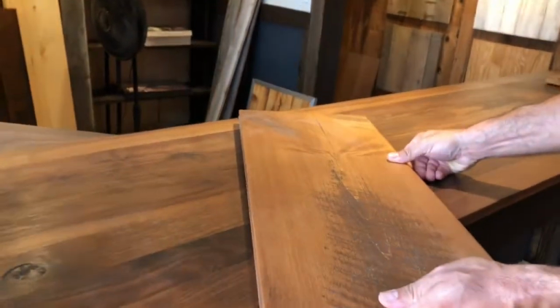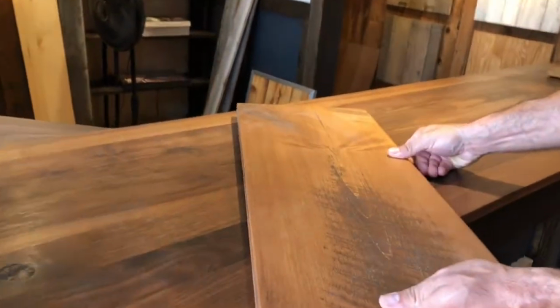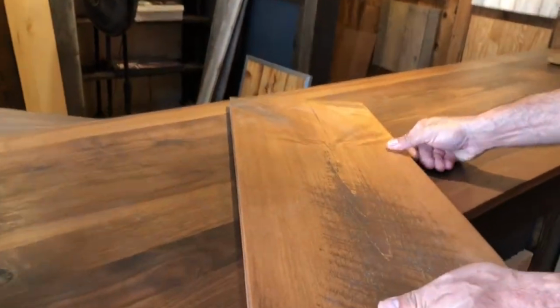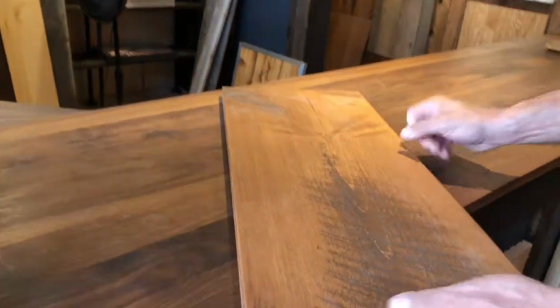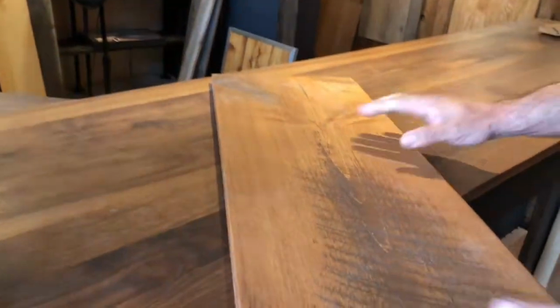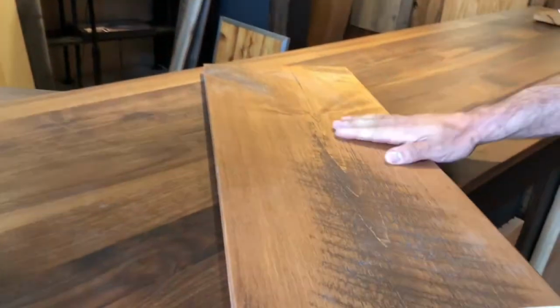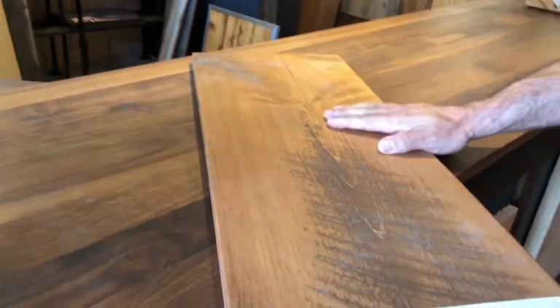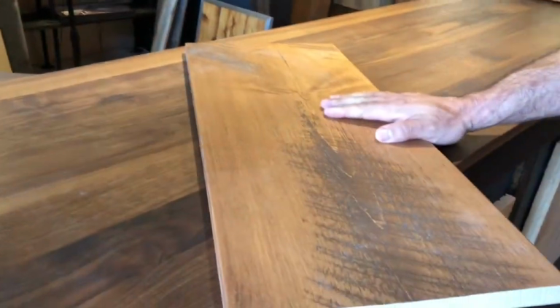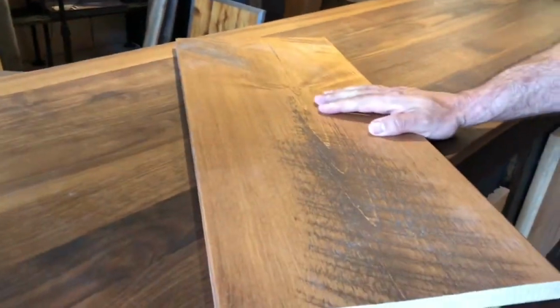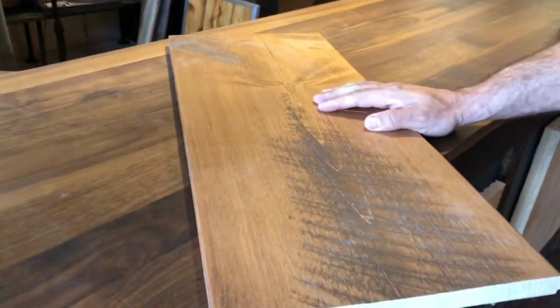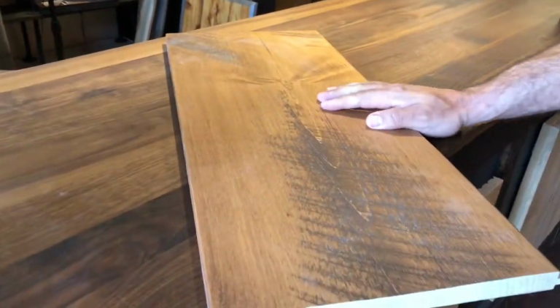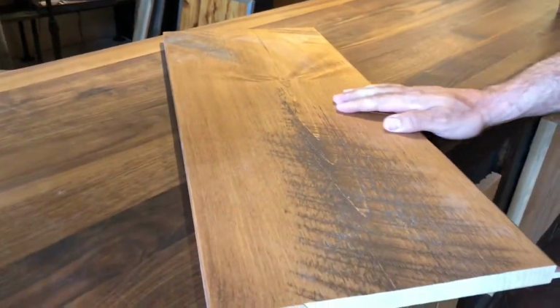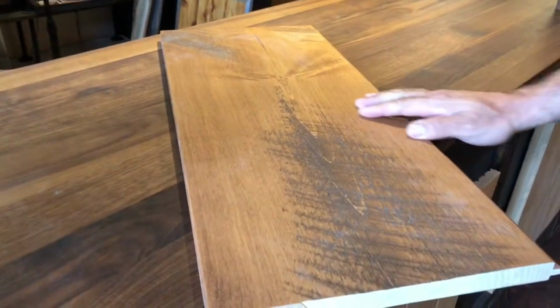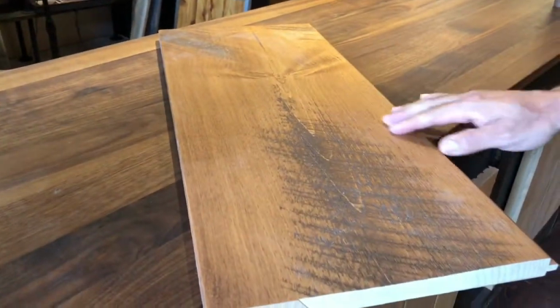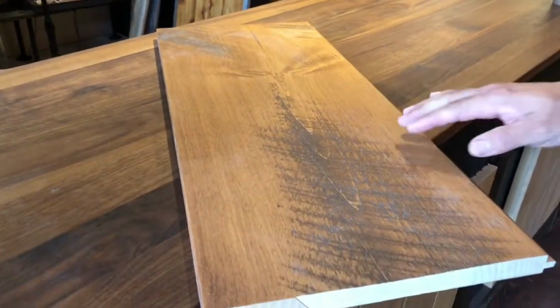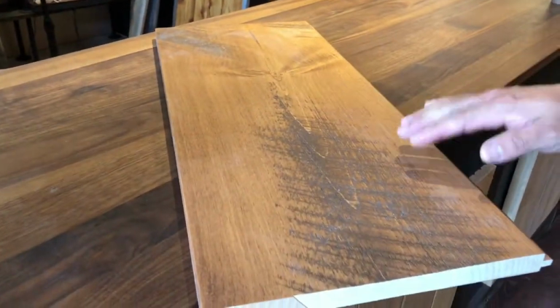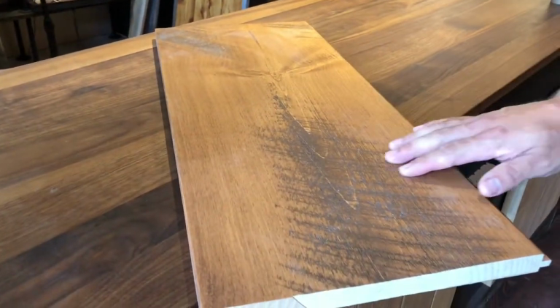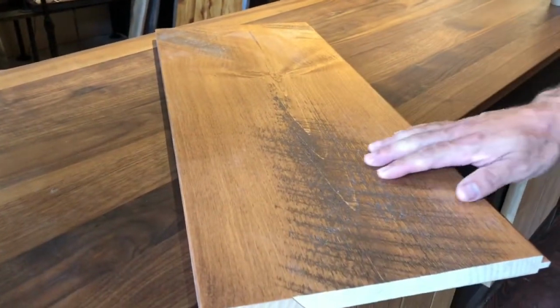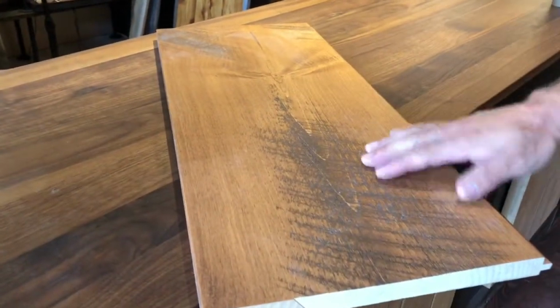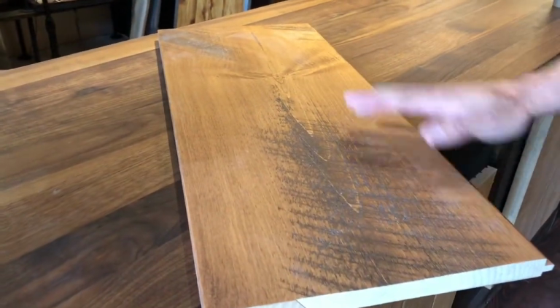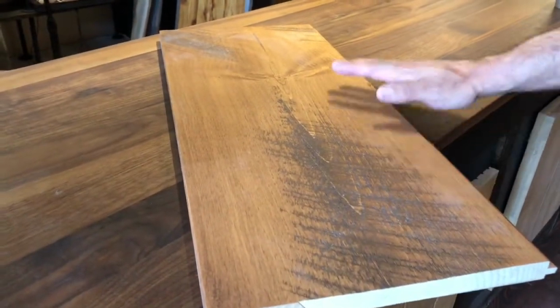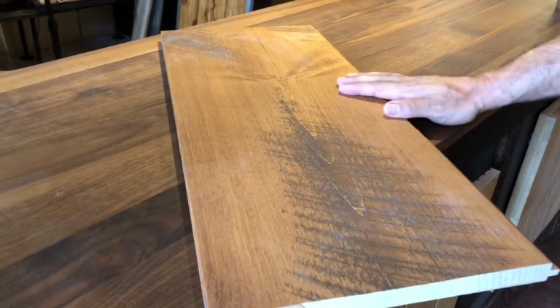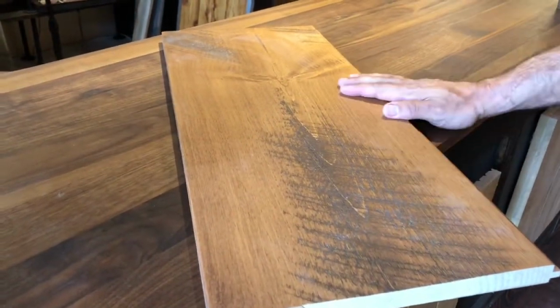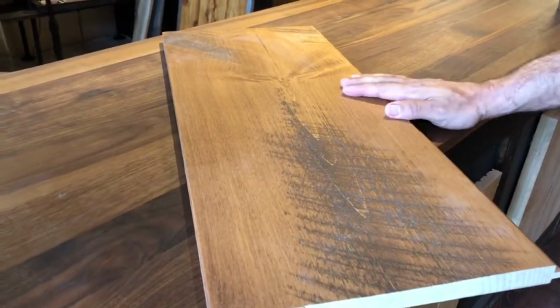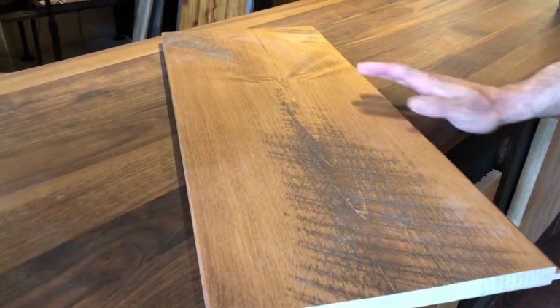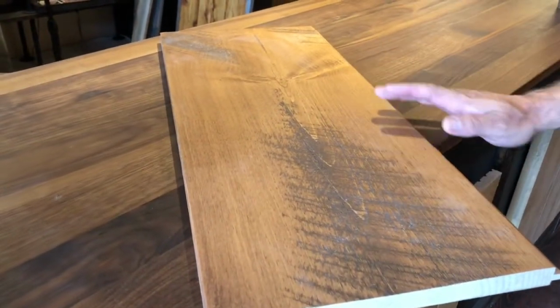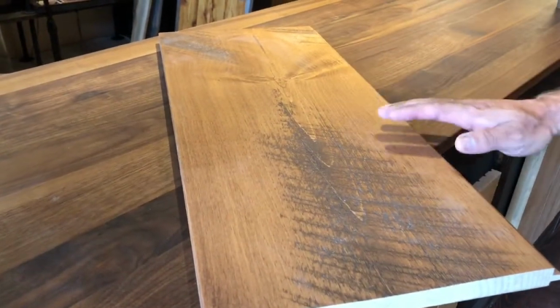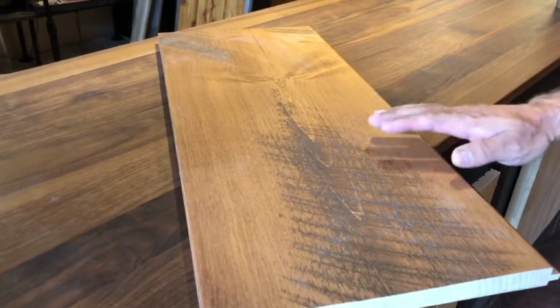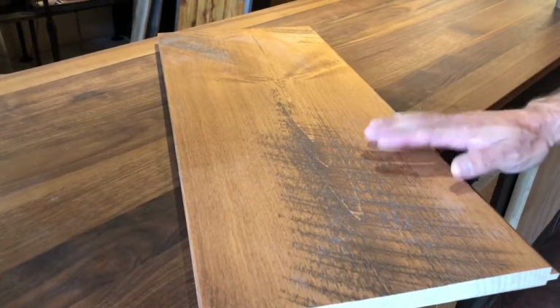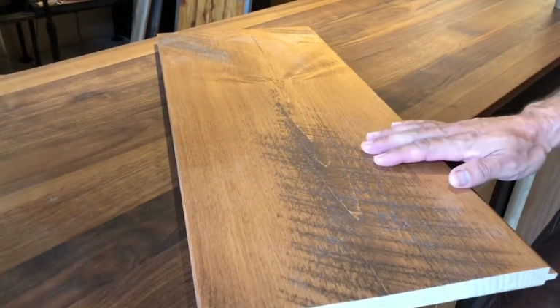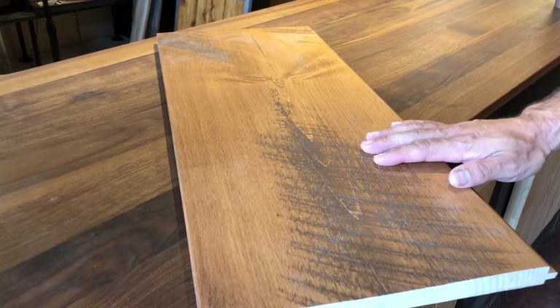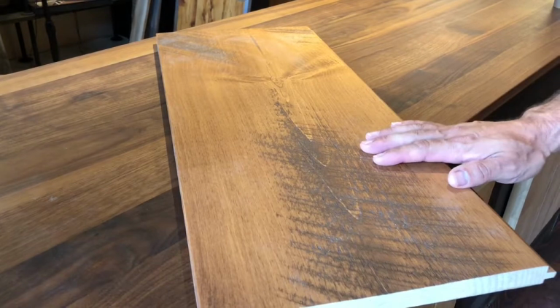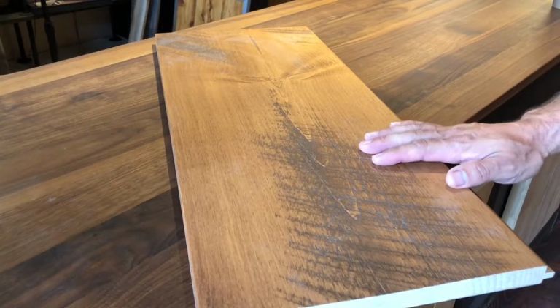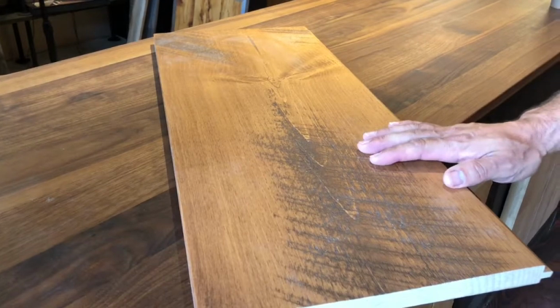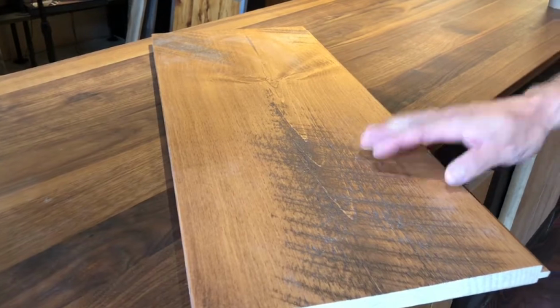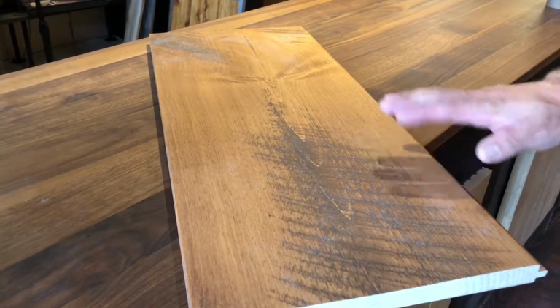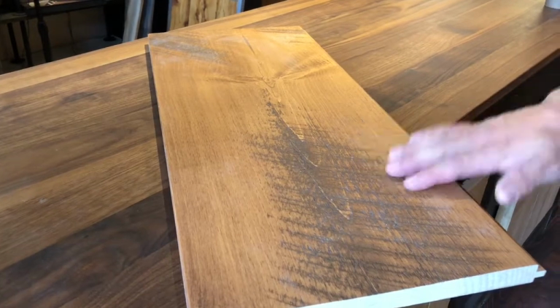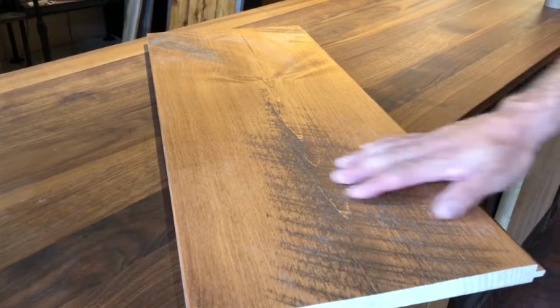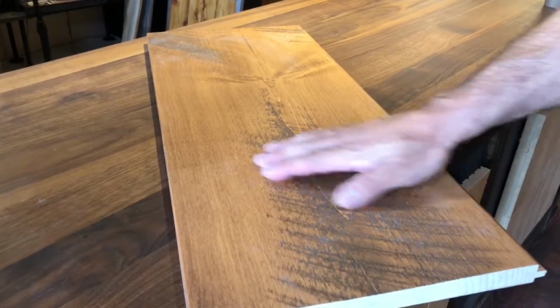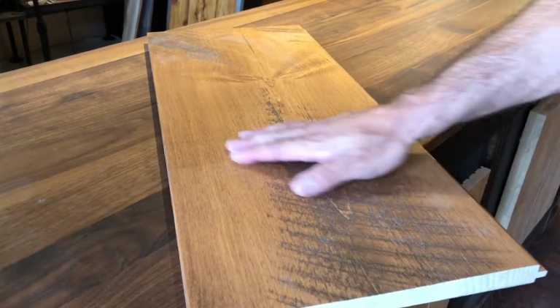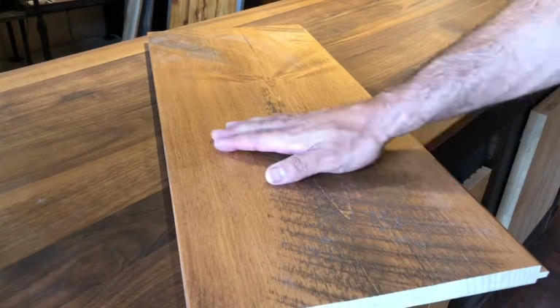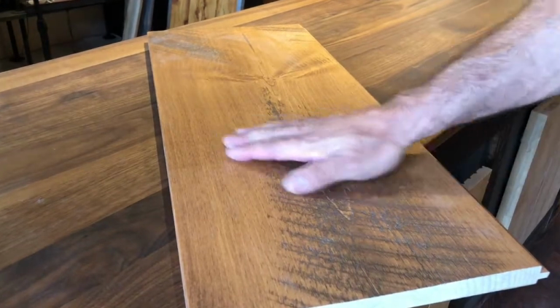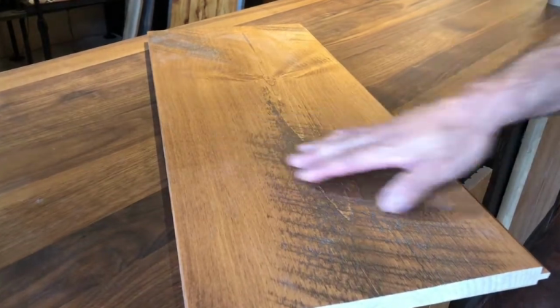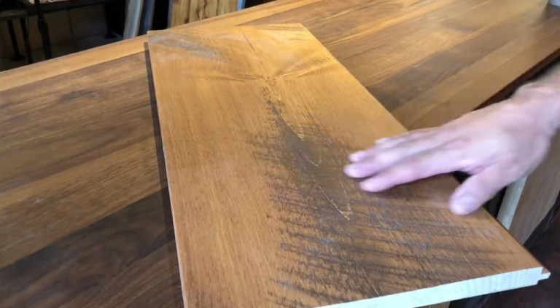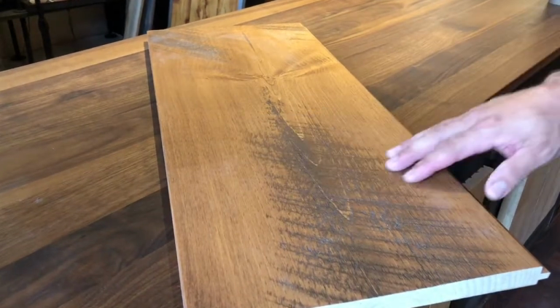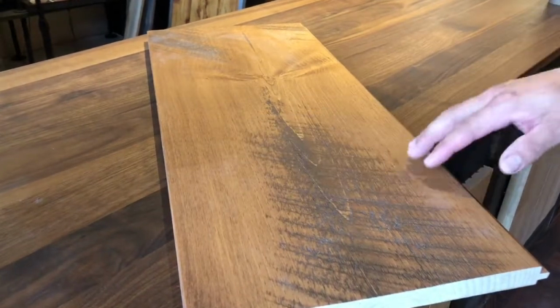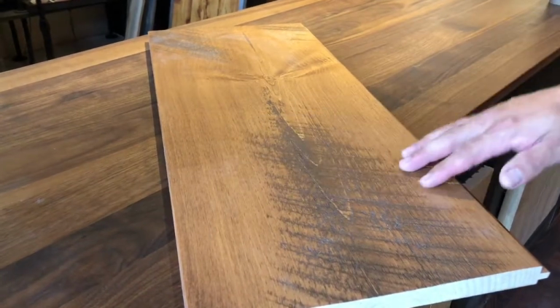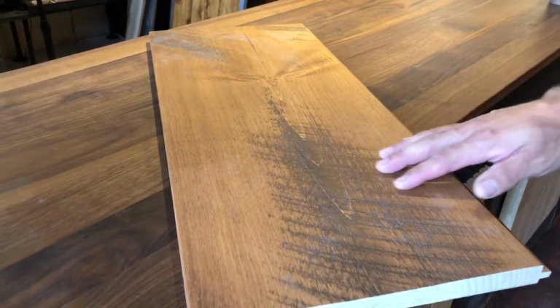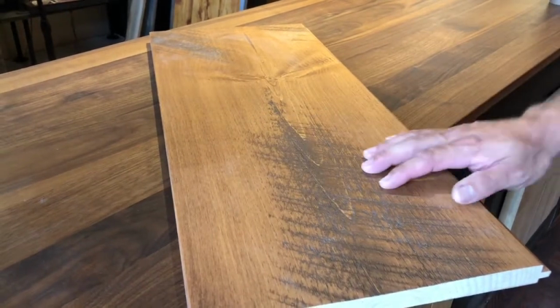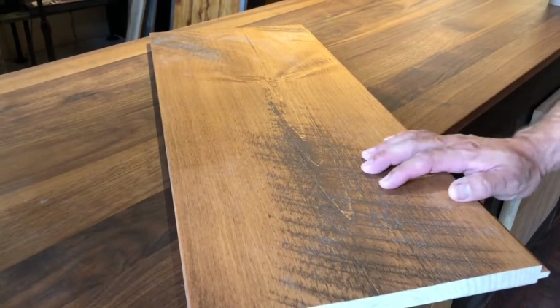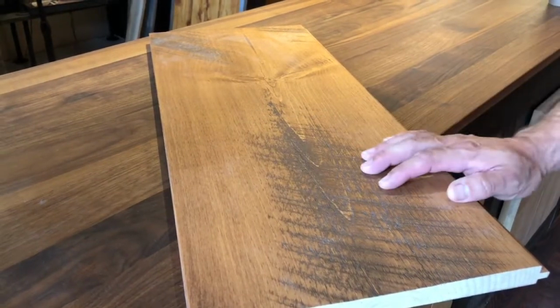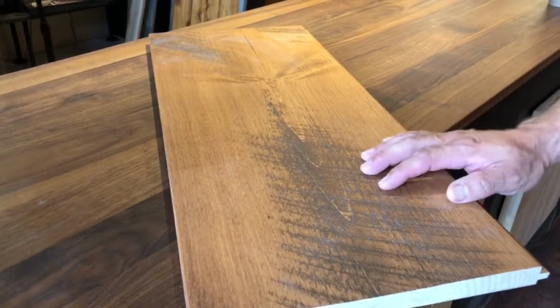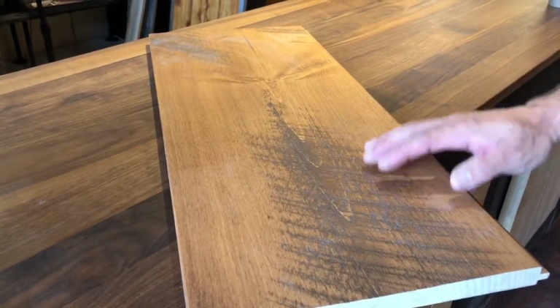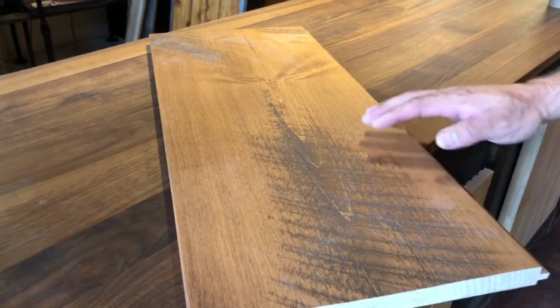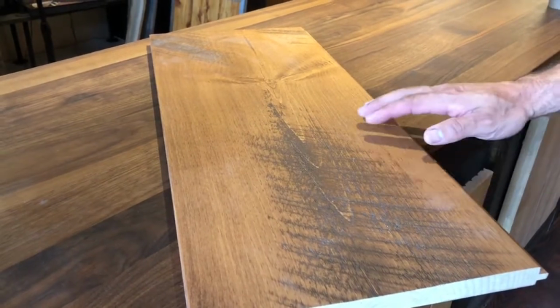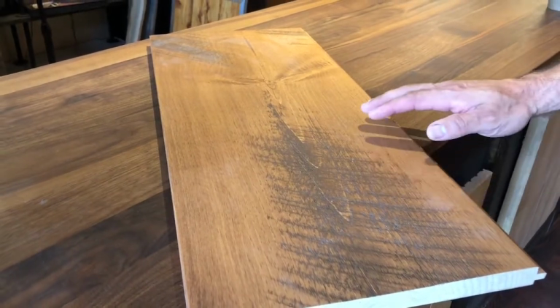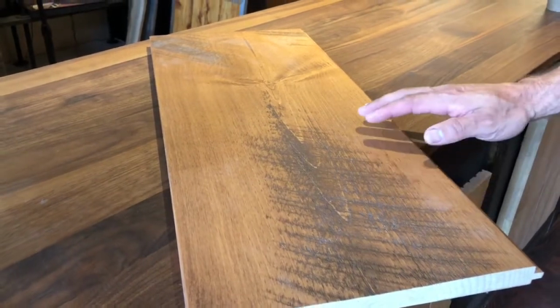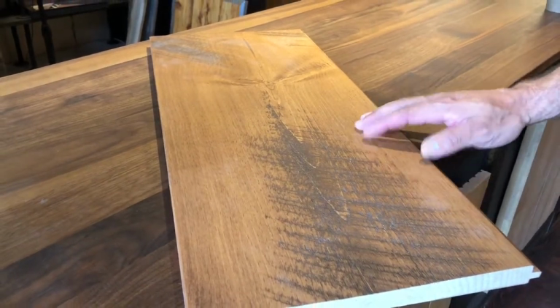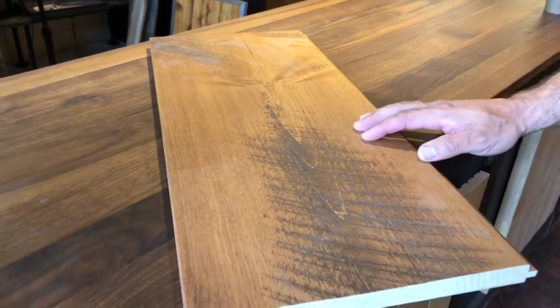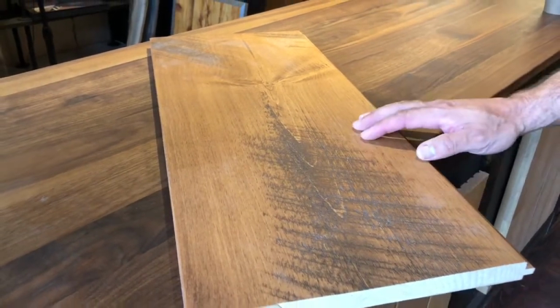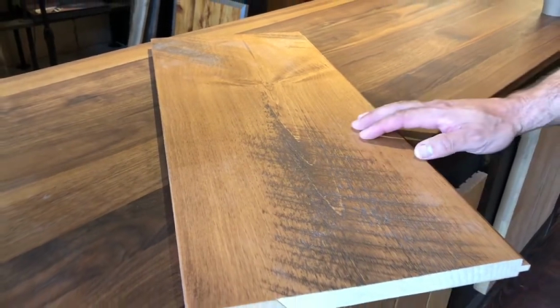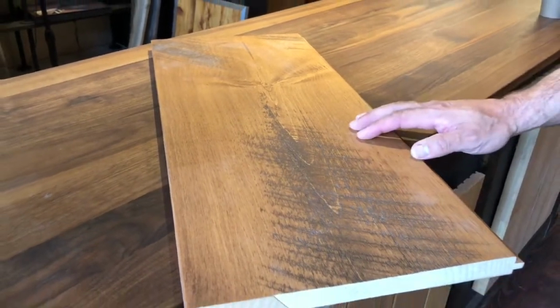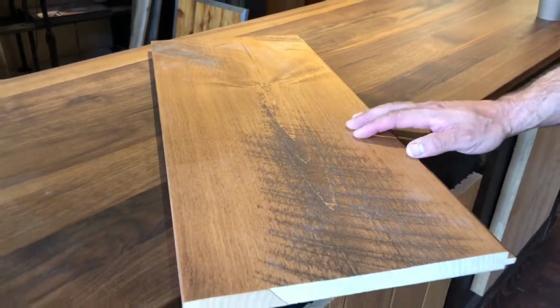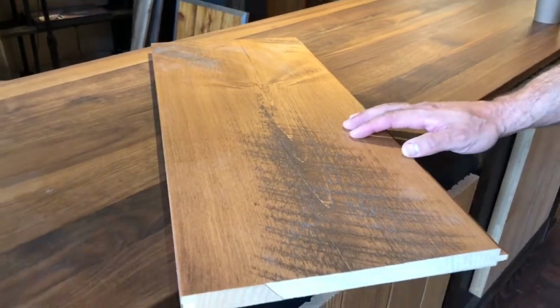This is Eastern White Pine. This is actually new material. This has a circular sawn texture. There aren't many places using that milling practice anymore.